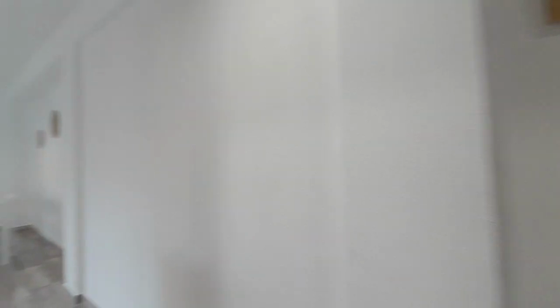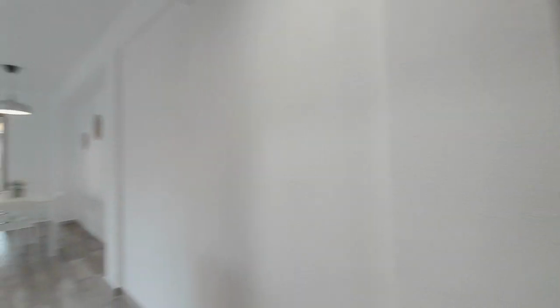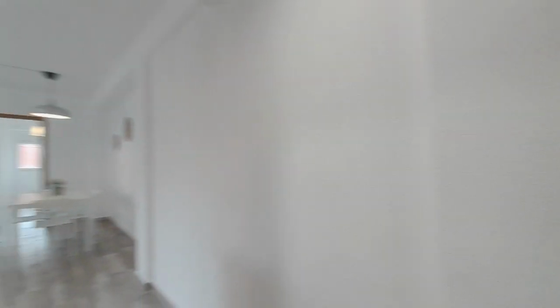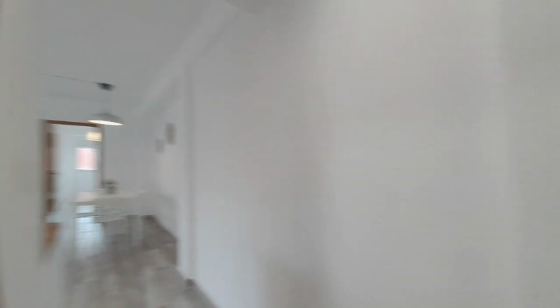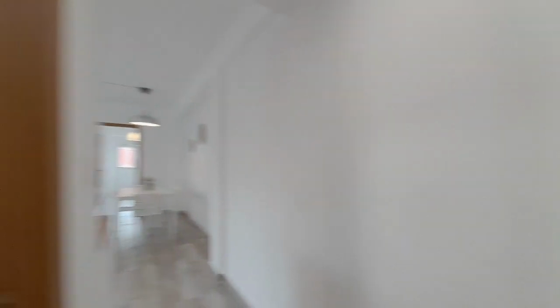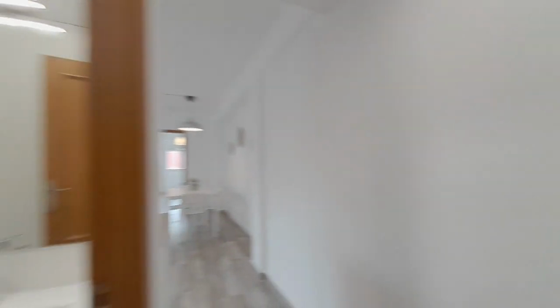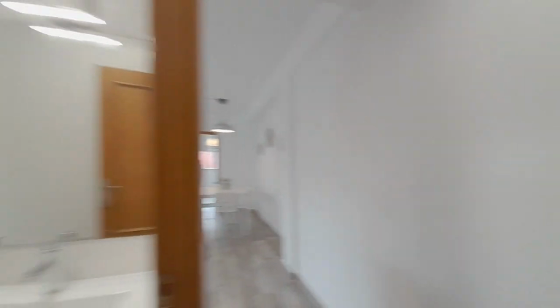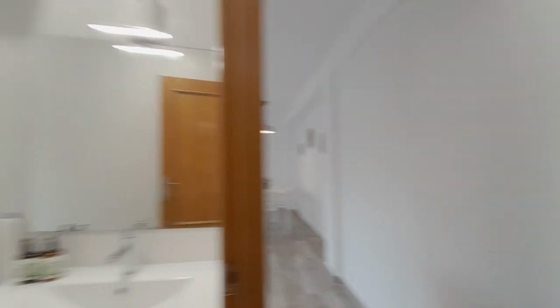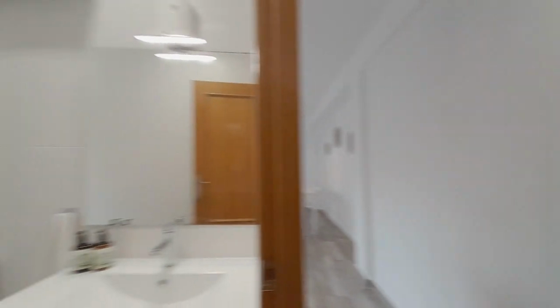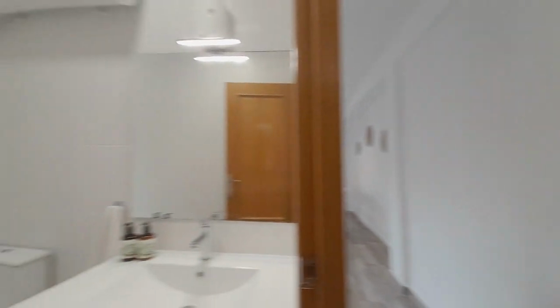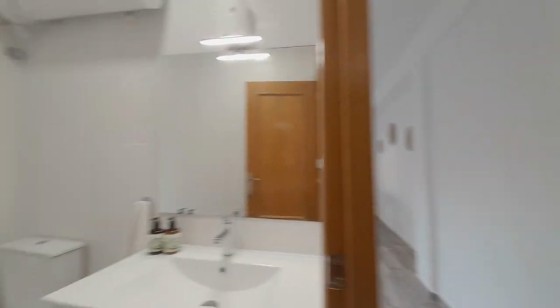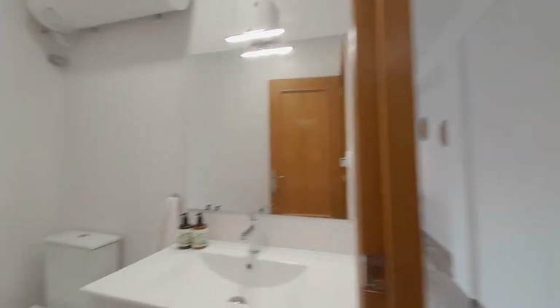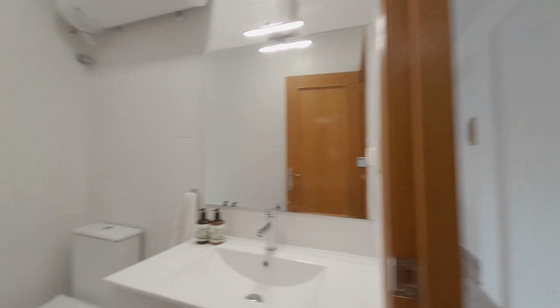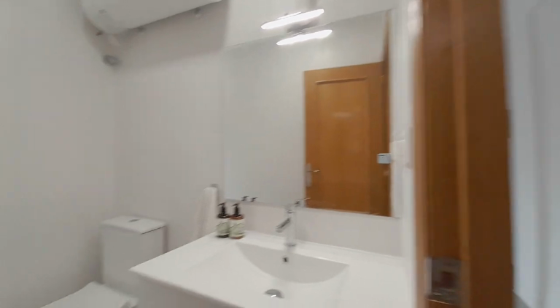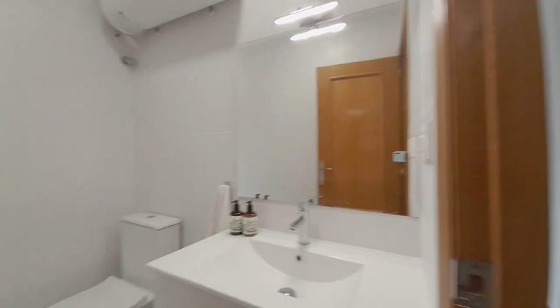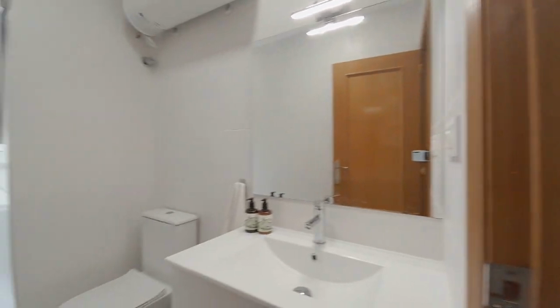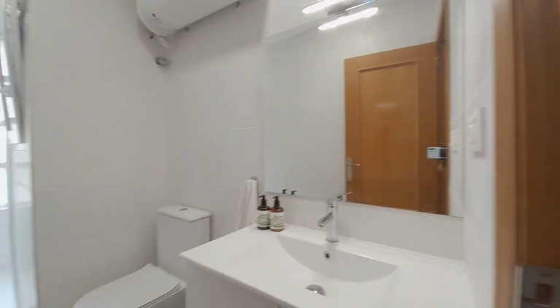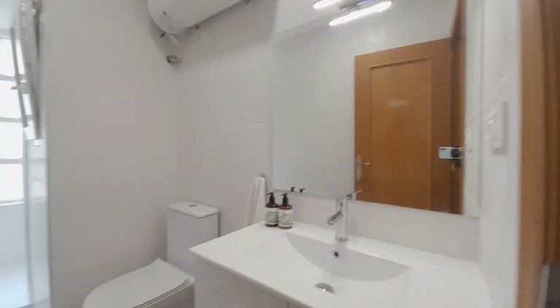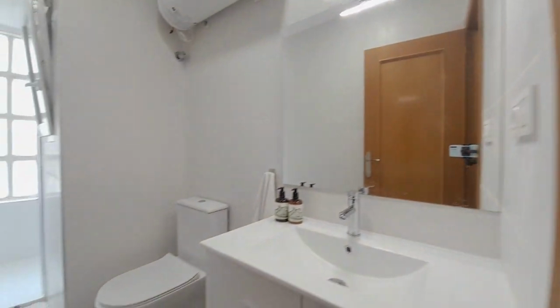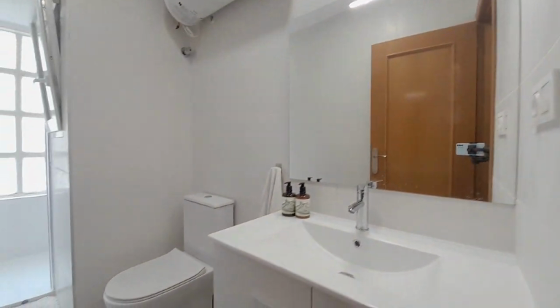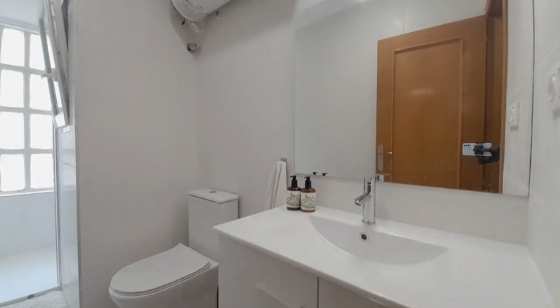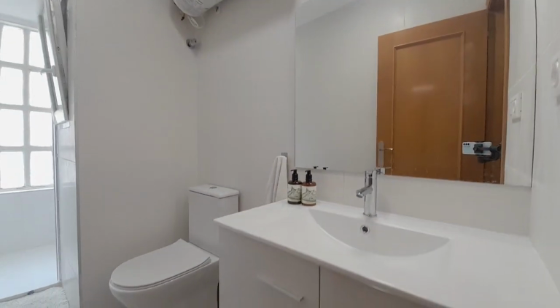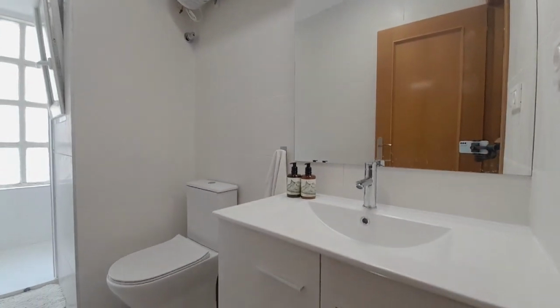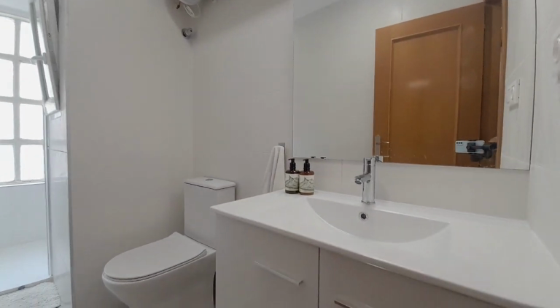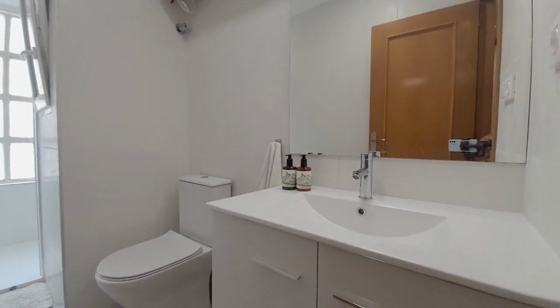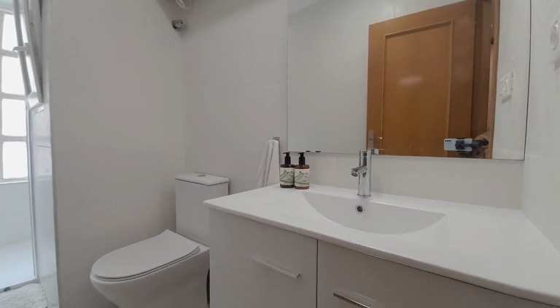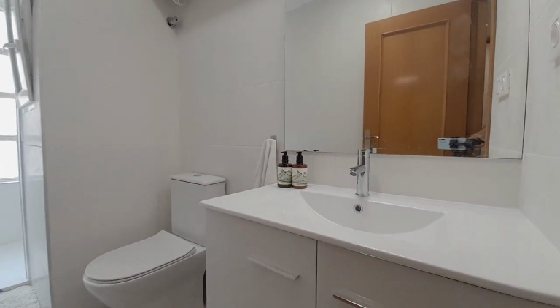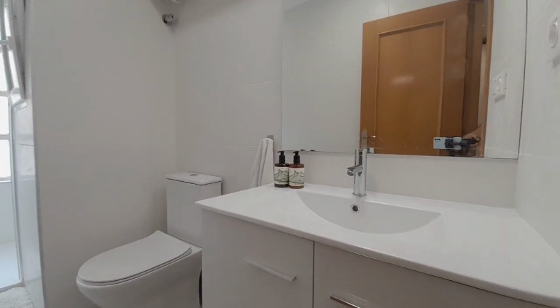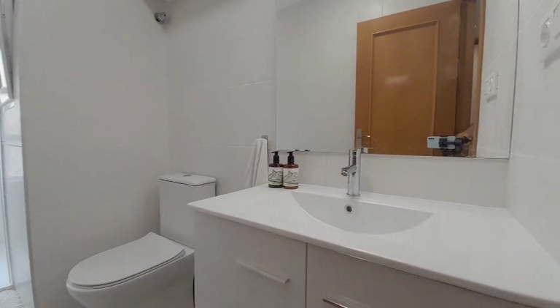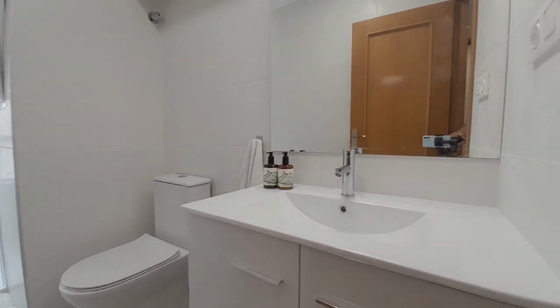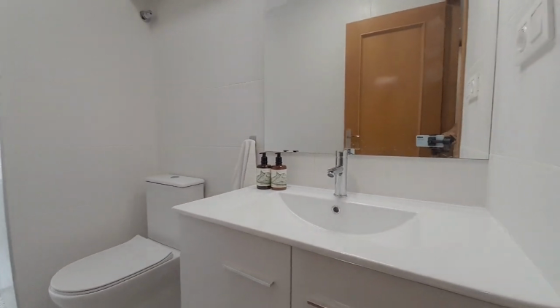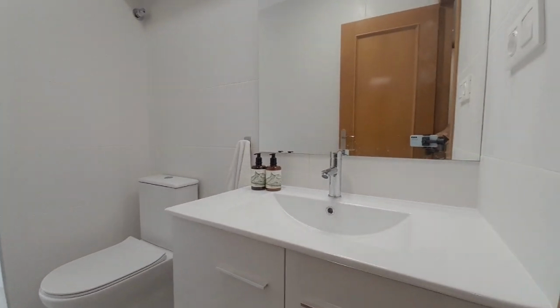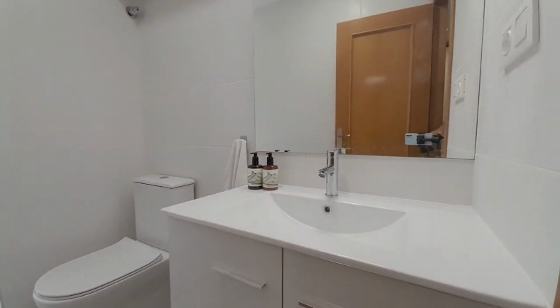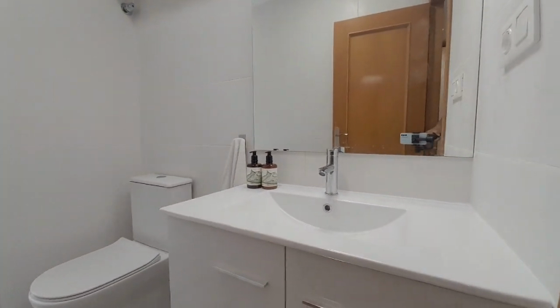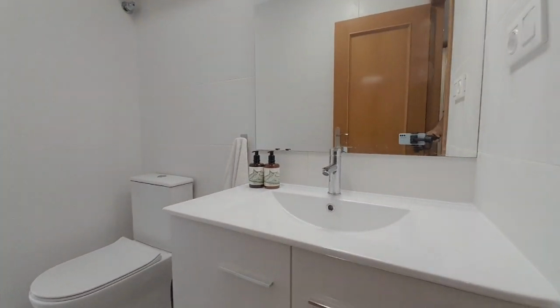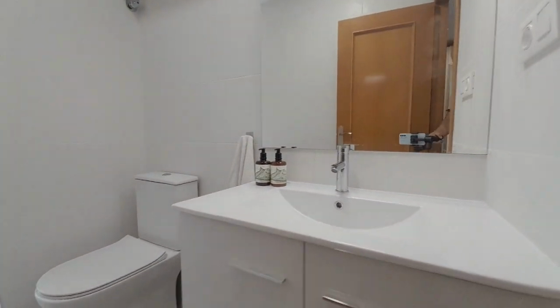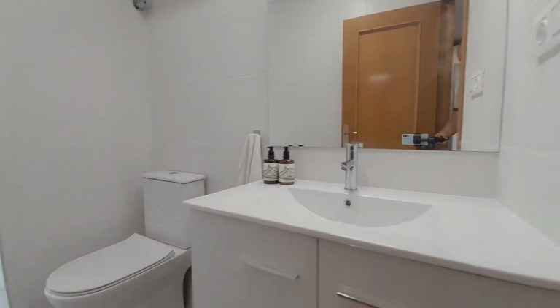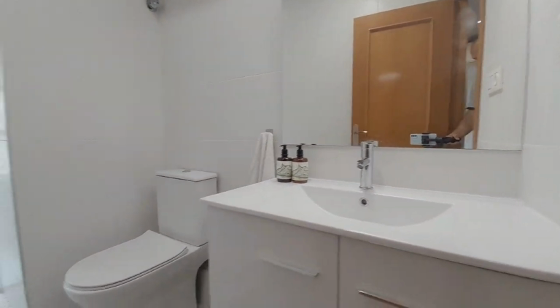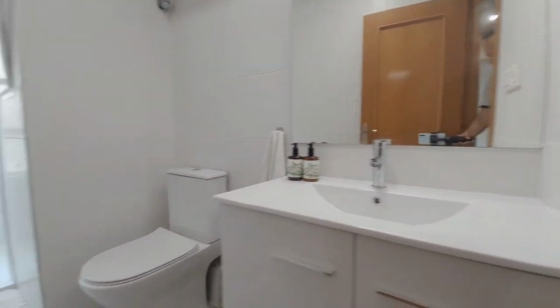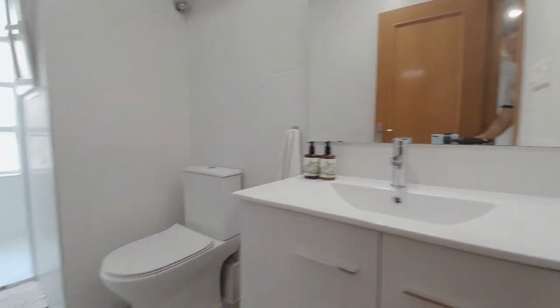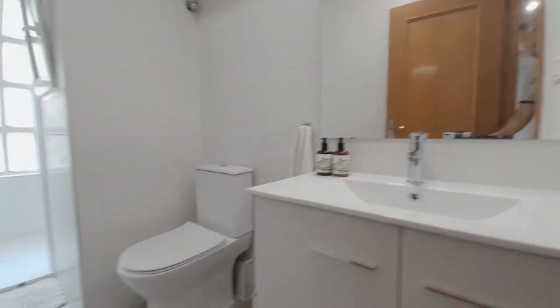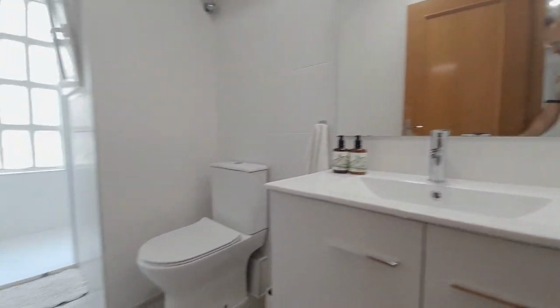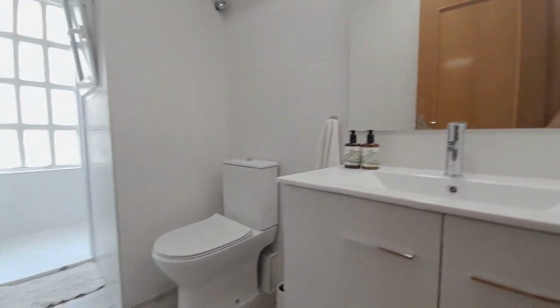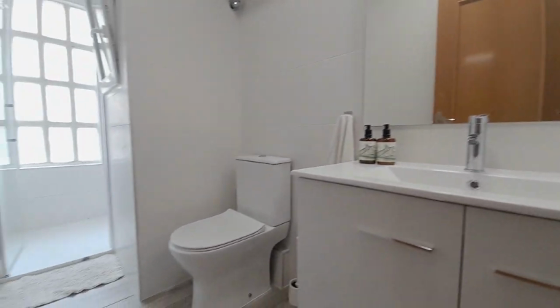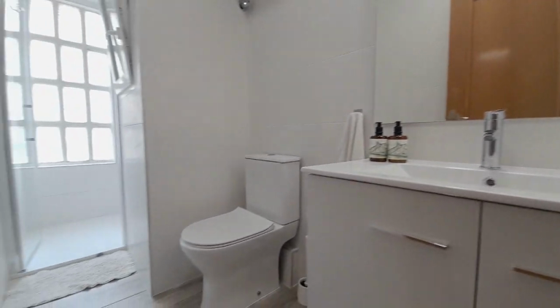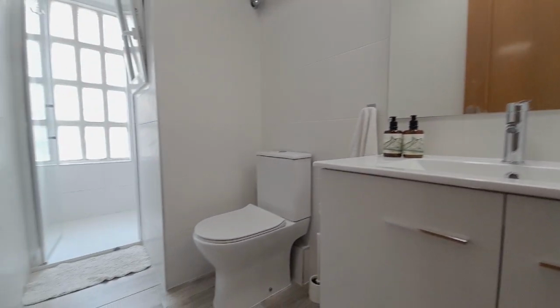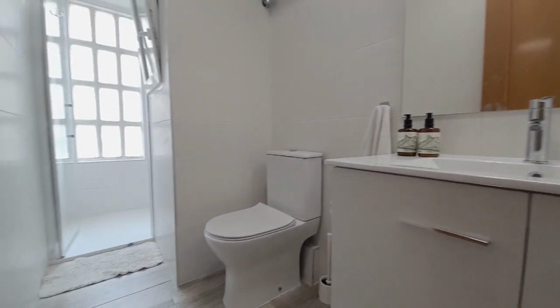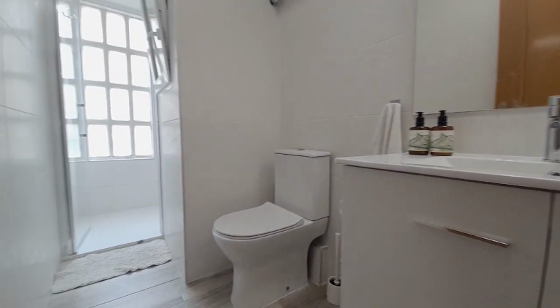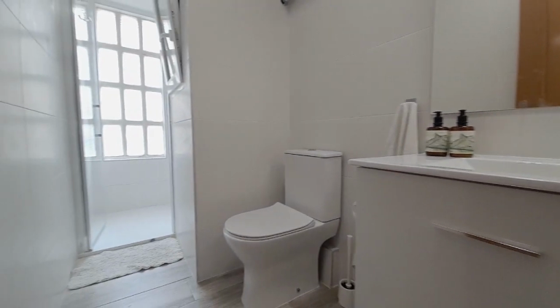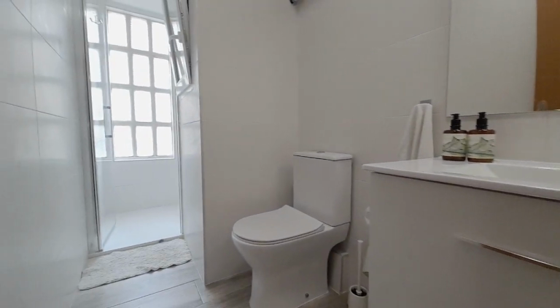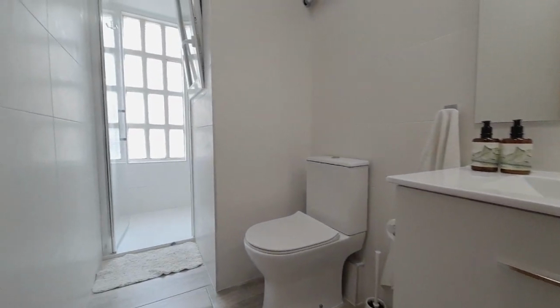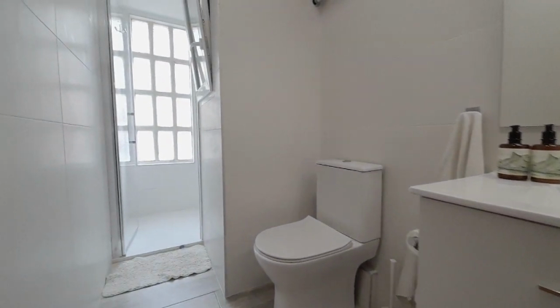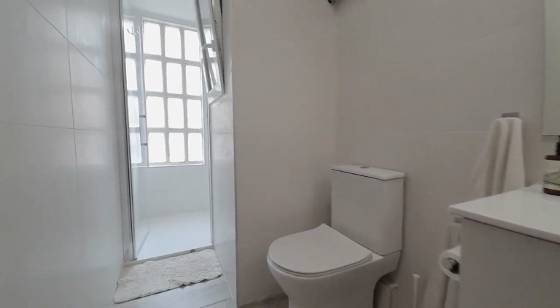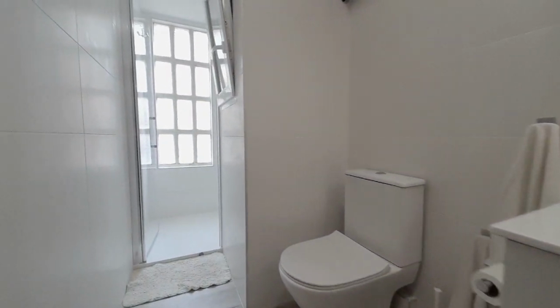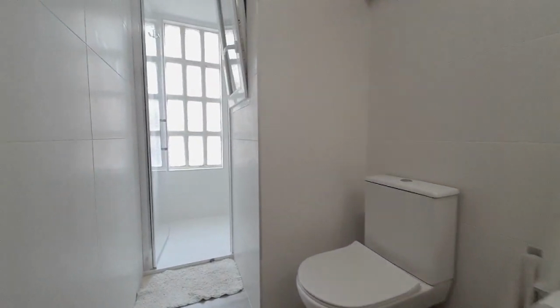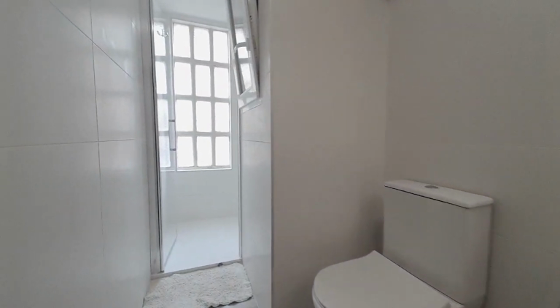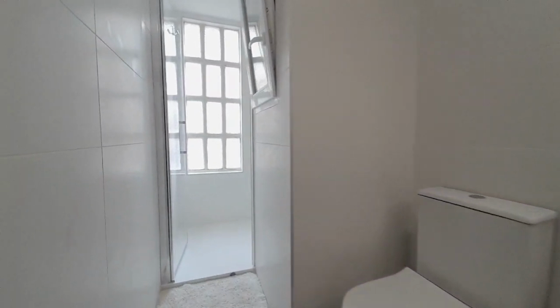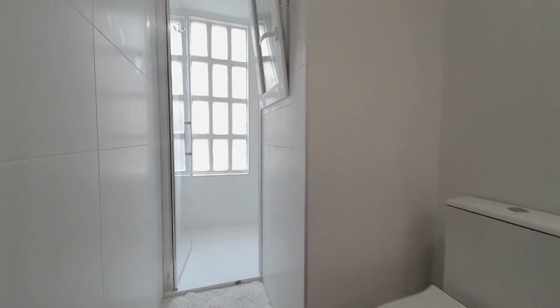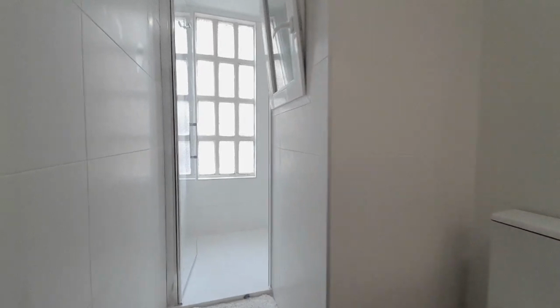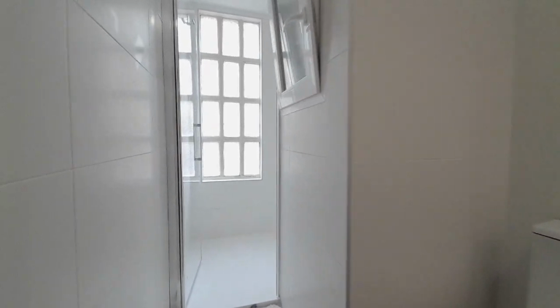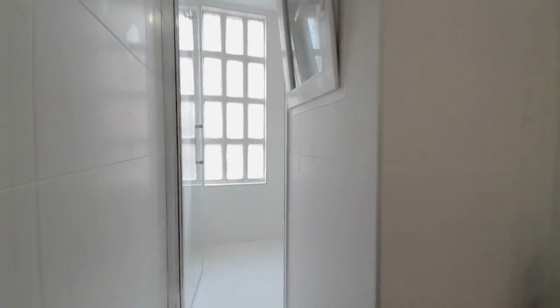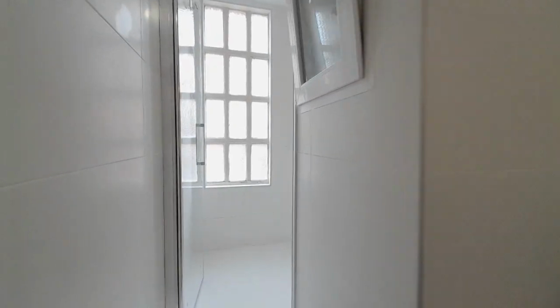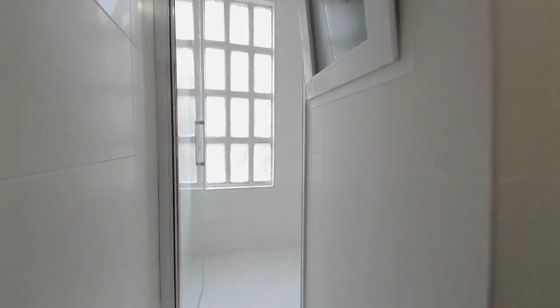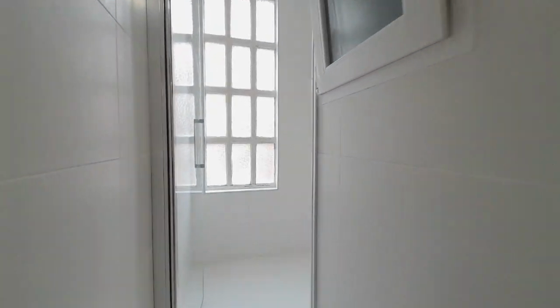And now I show you the bathroom. The bathroom has a sink, a toilet, and a shower.